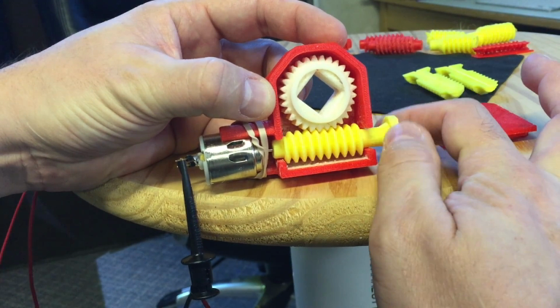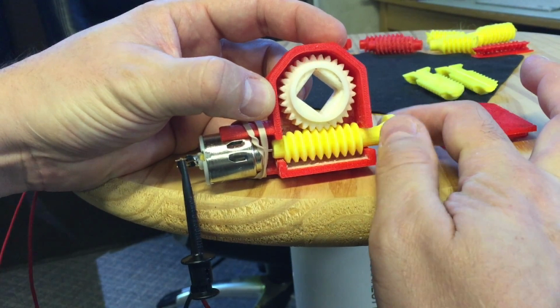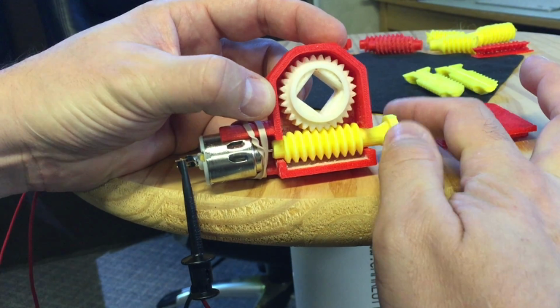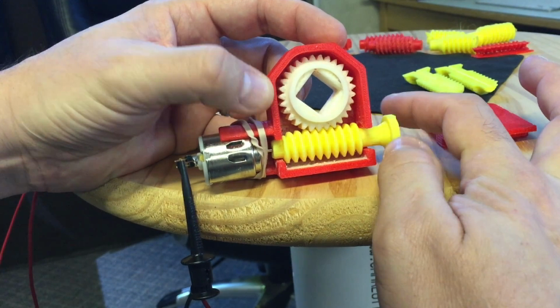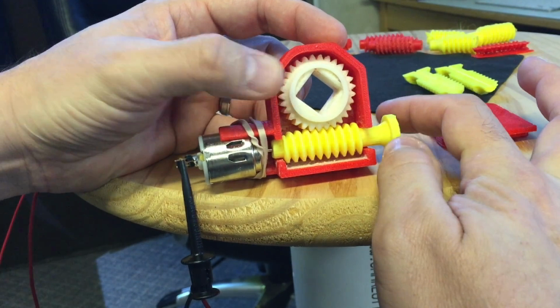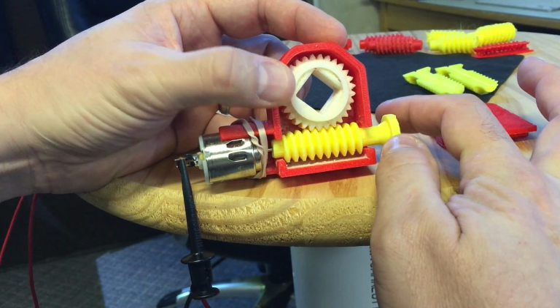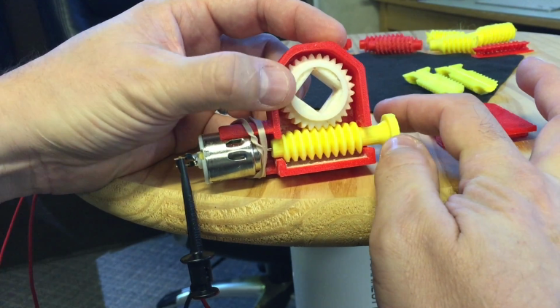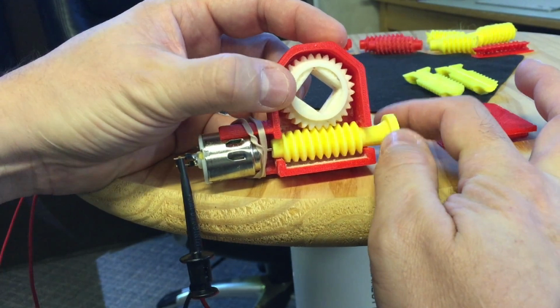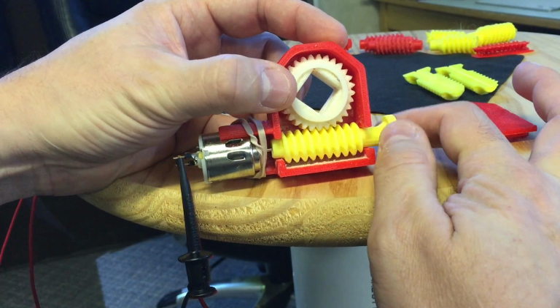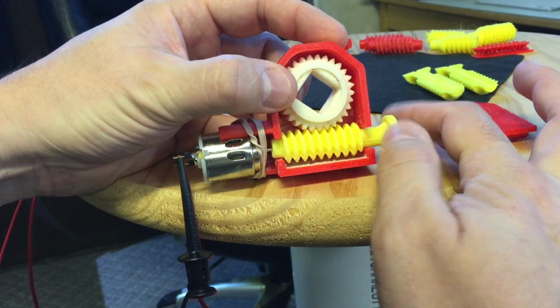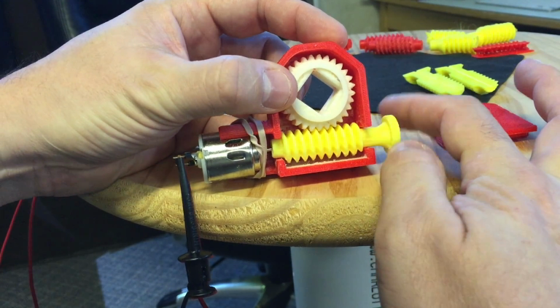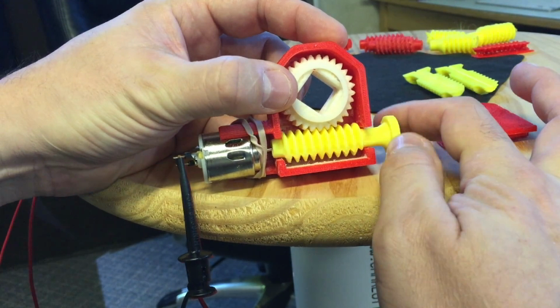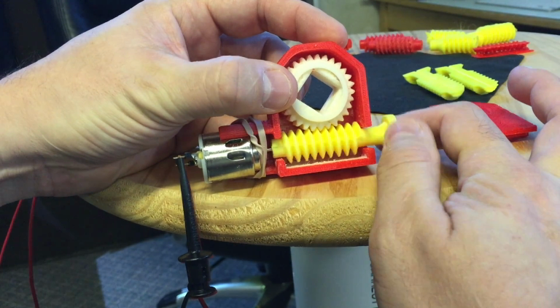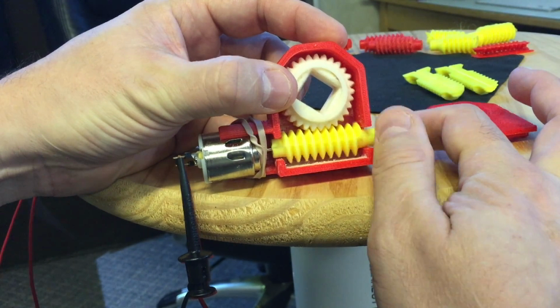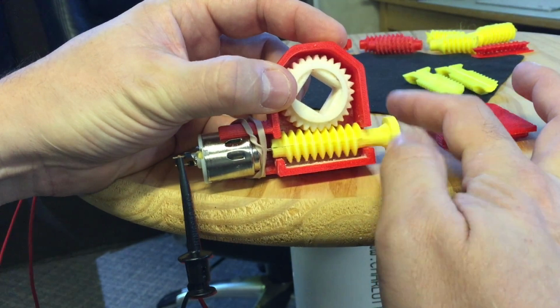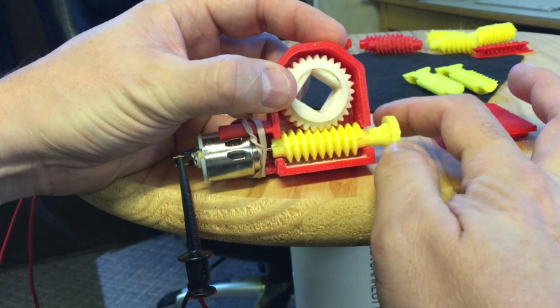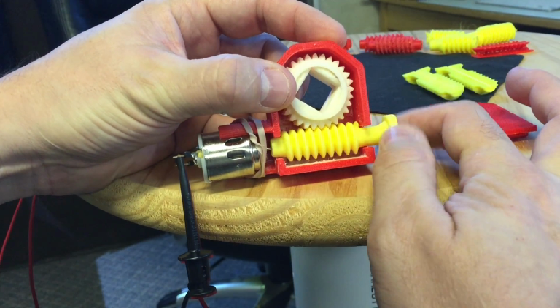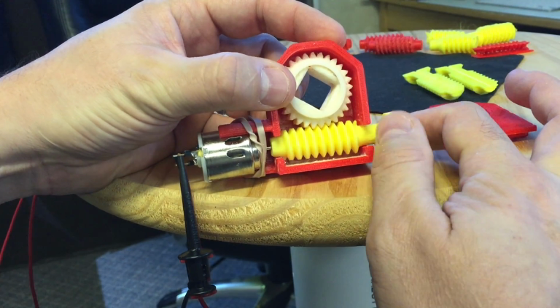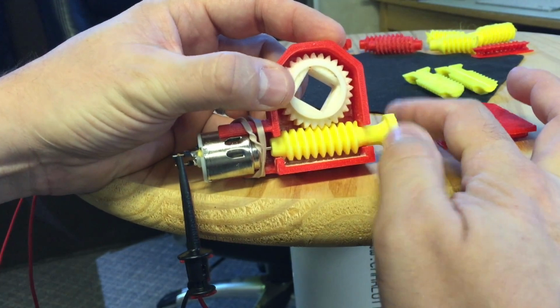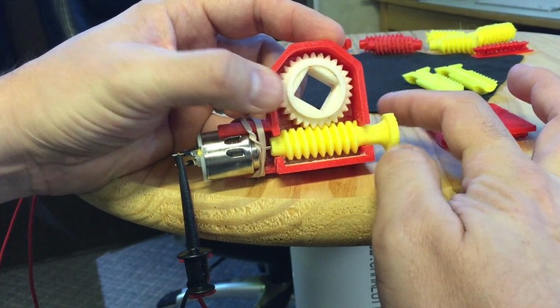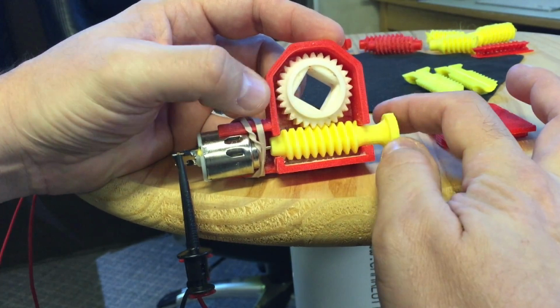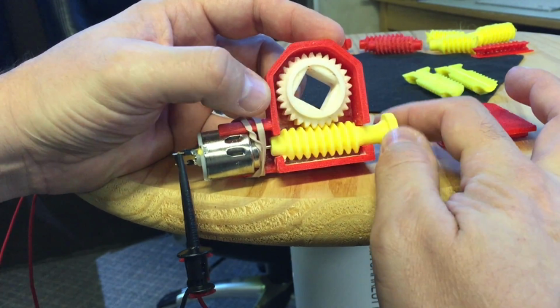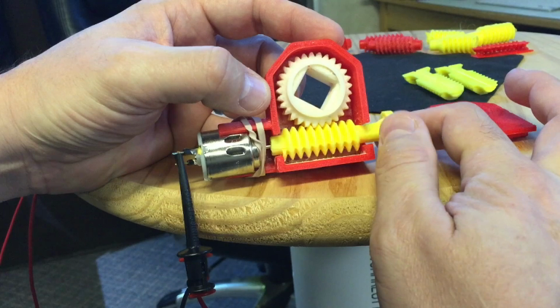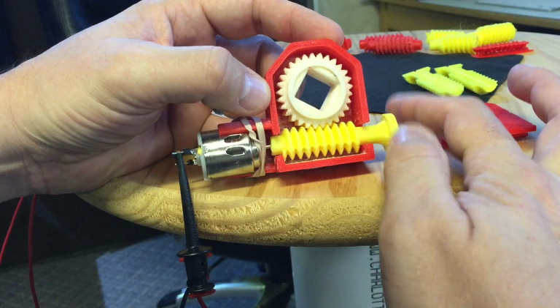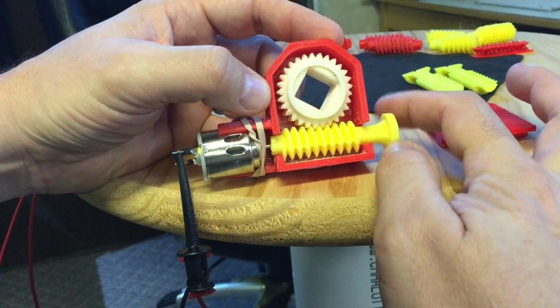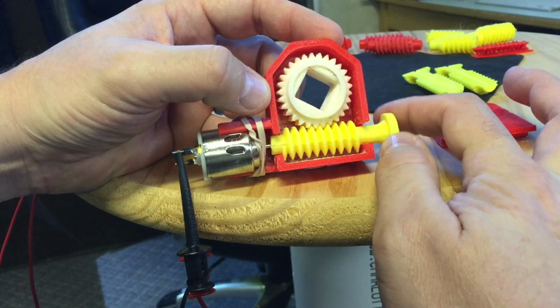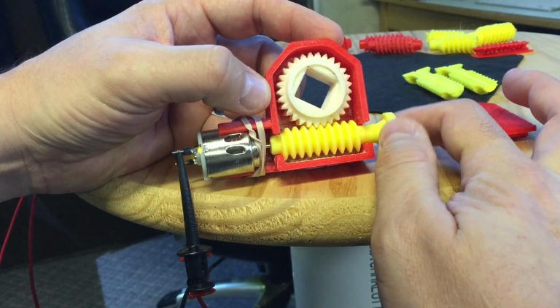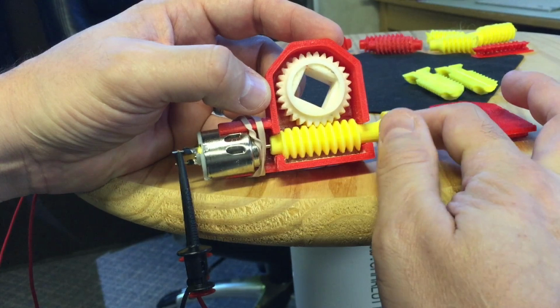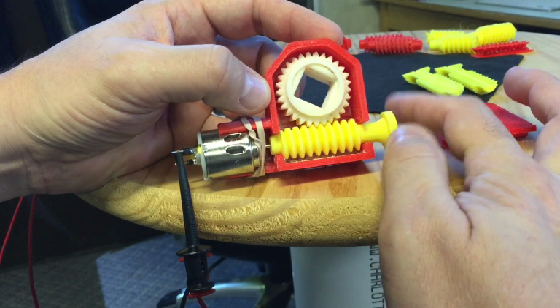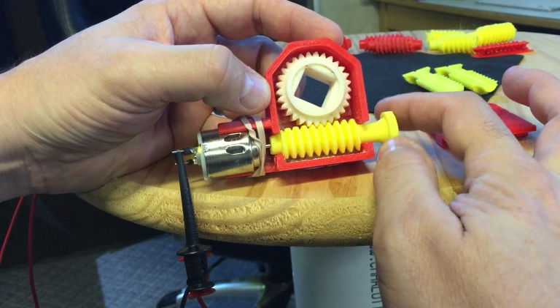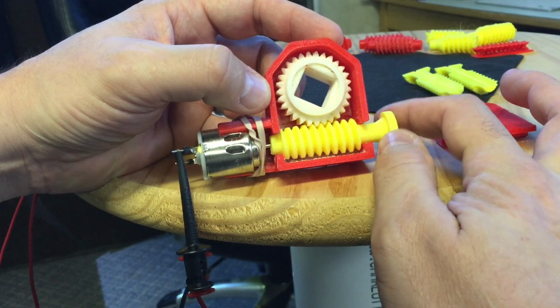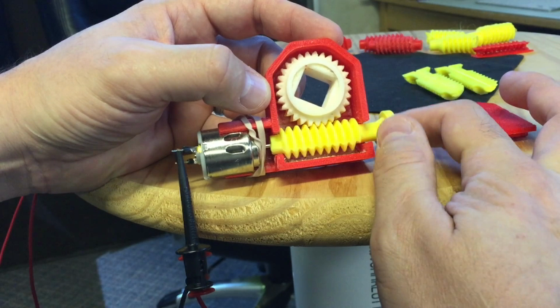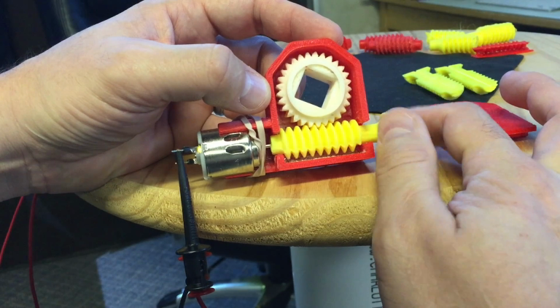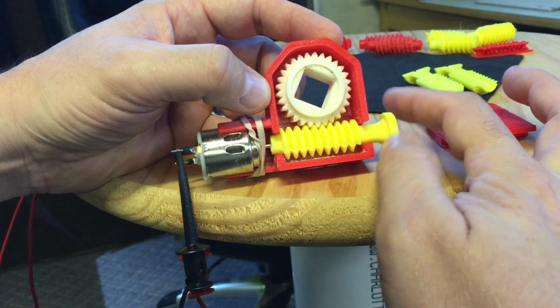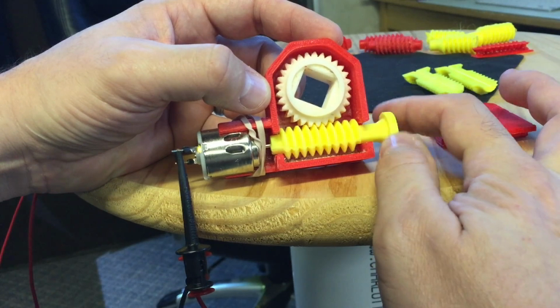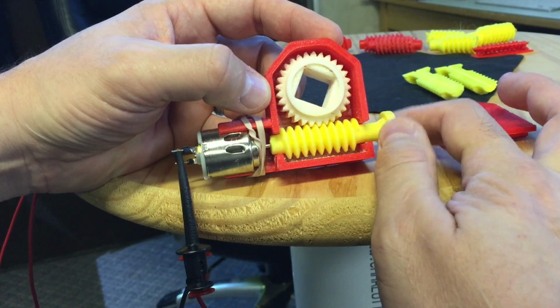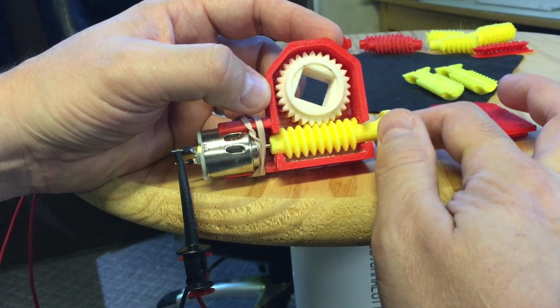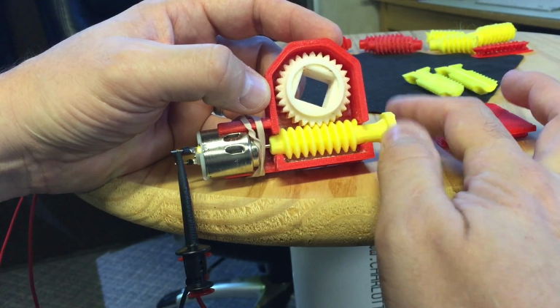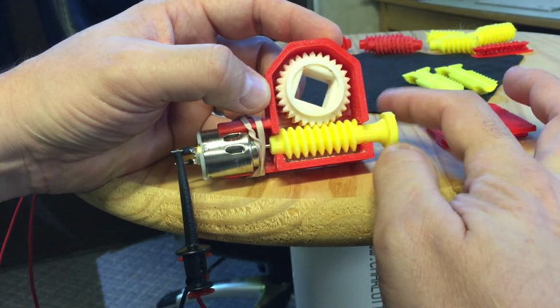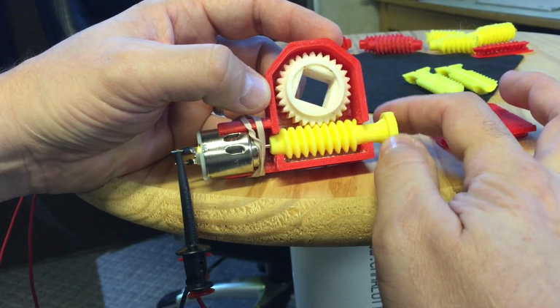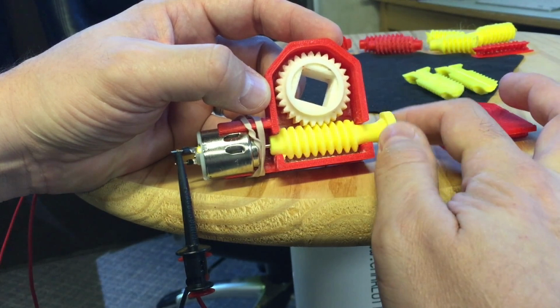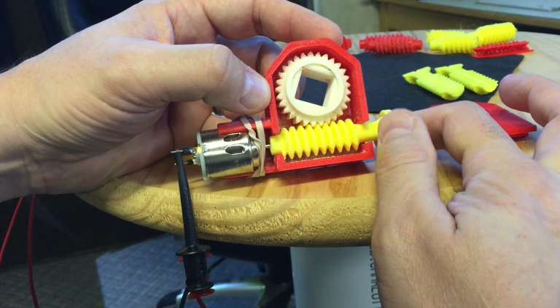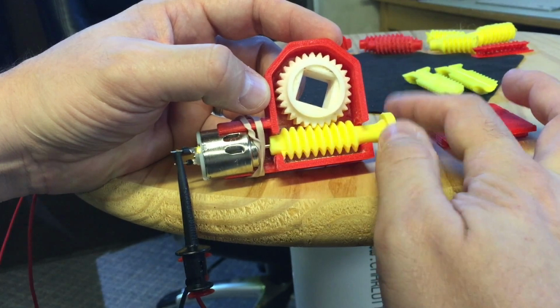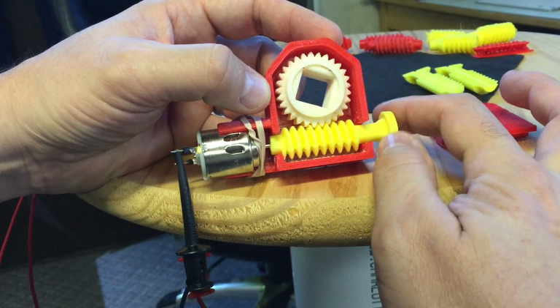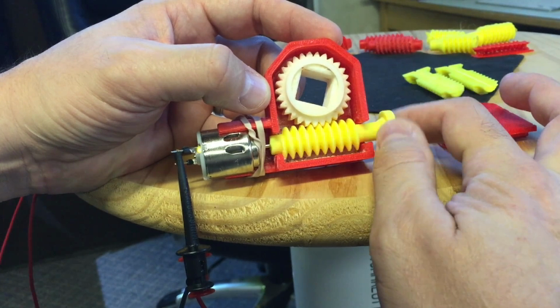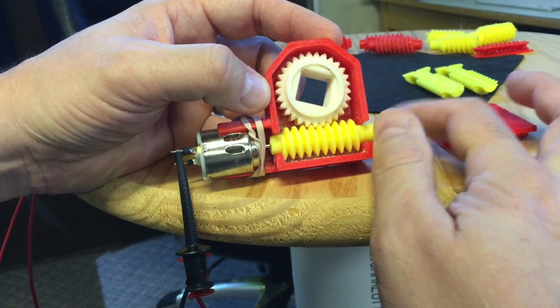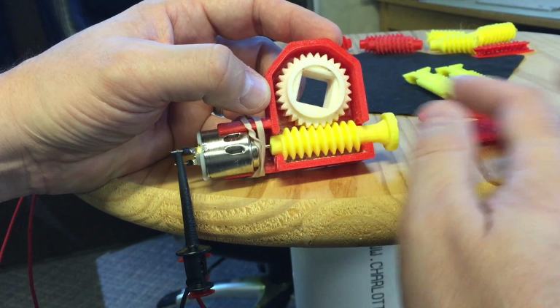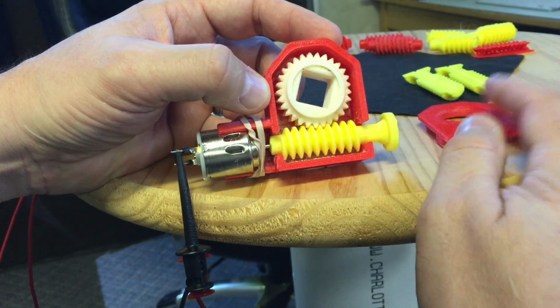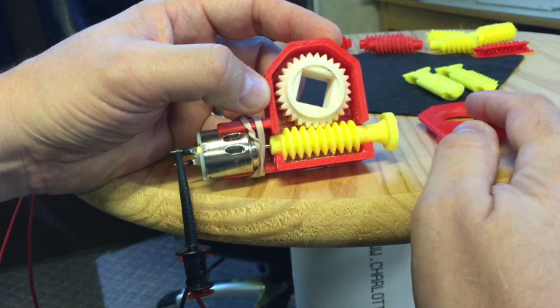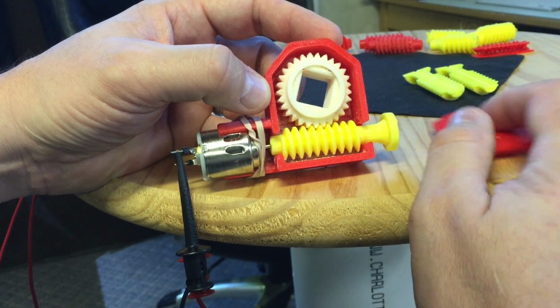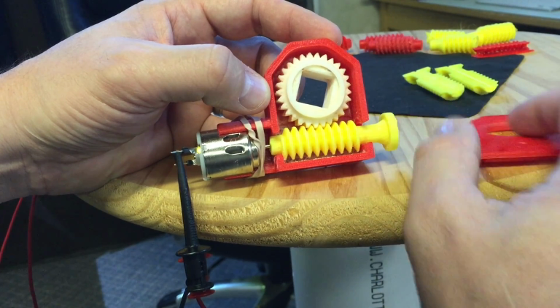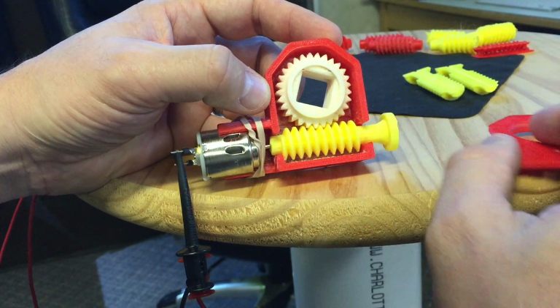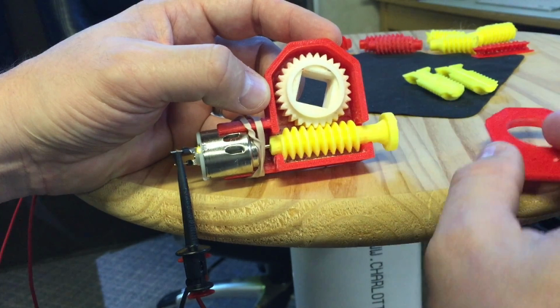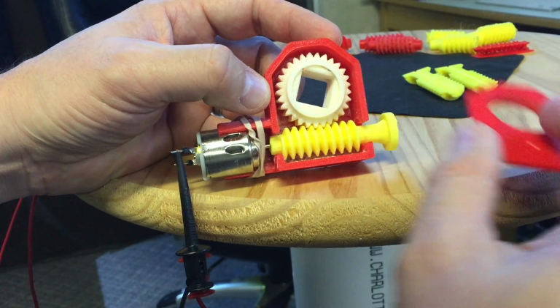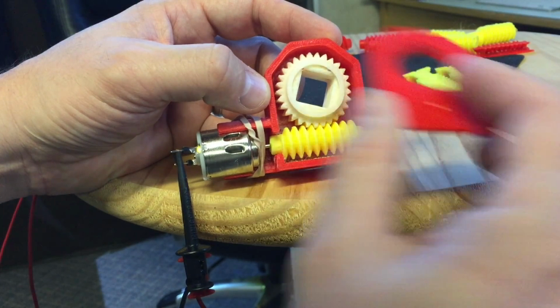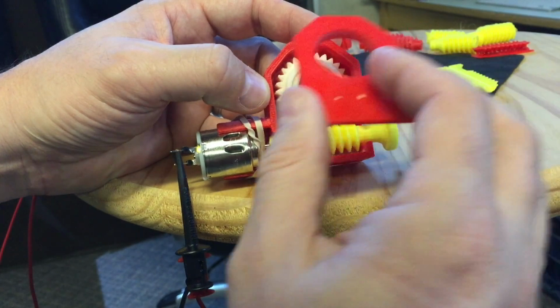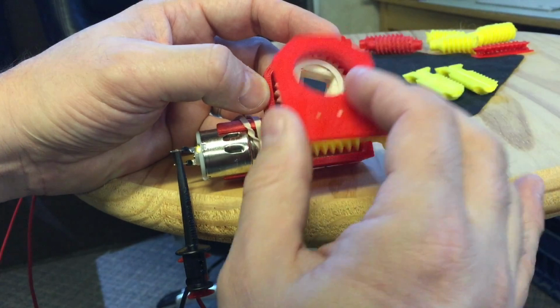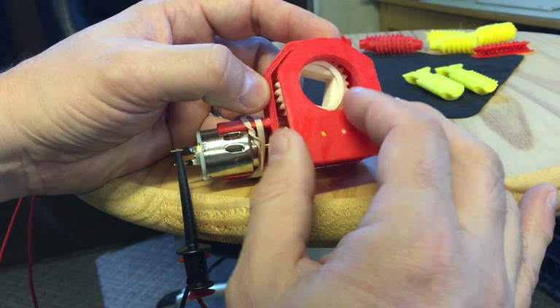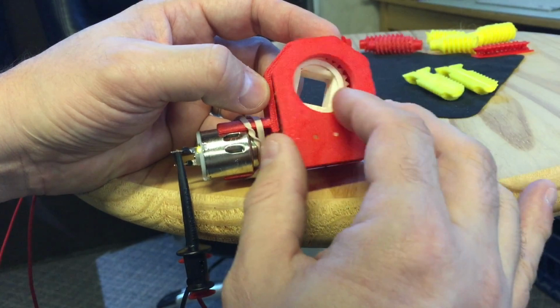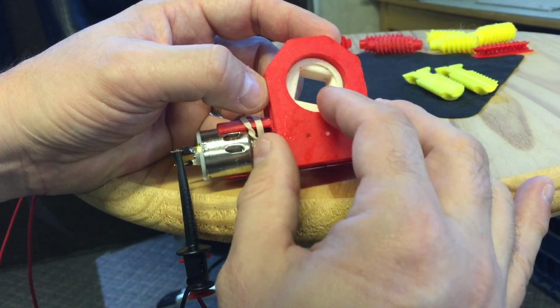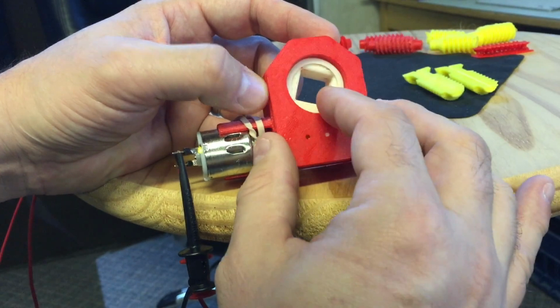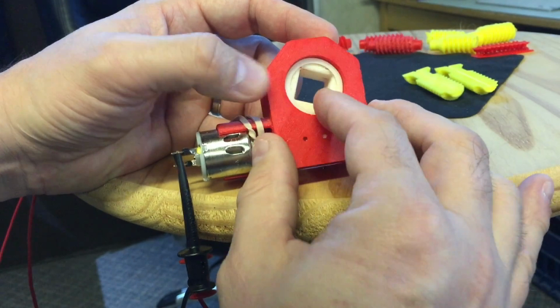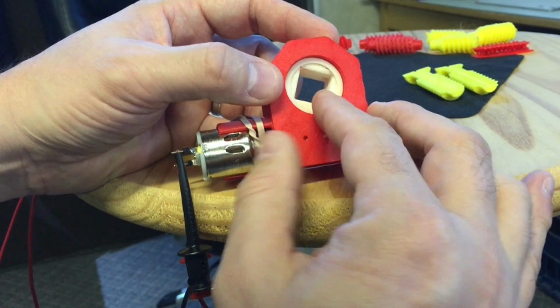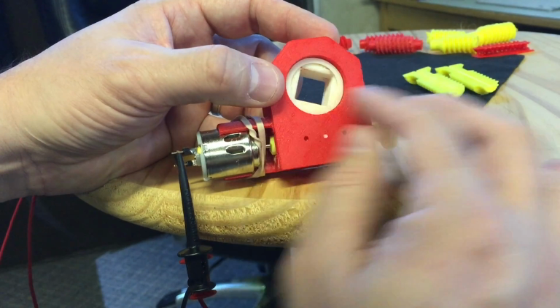I also put this little knob on the end so I could spin it by hand and start it in case it ever got caught or stalled.